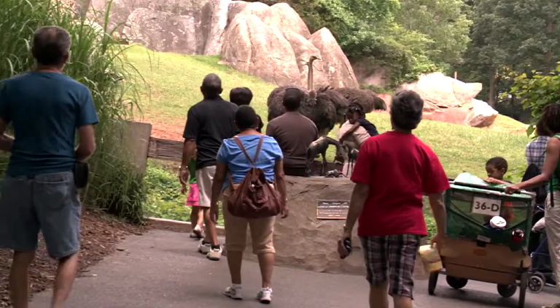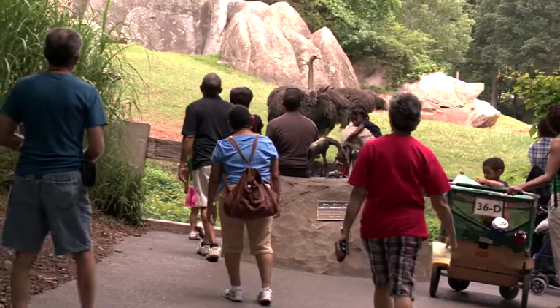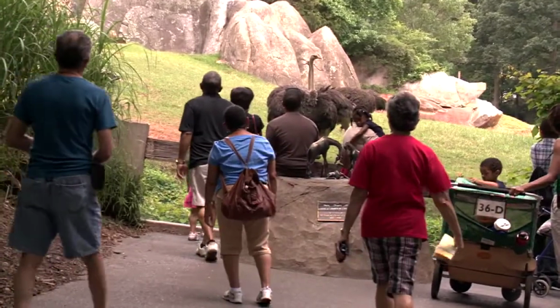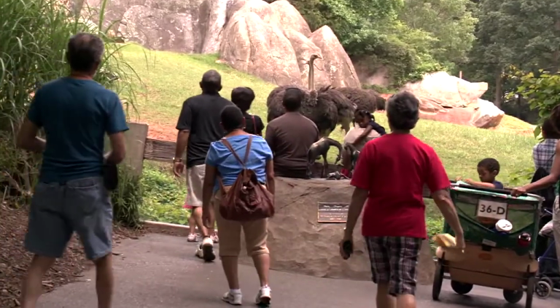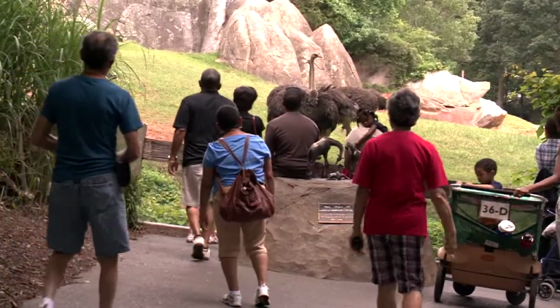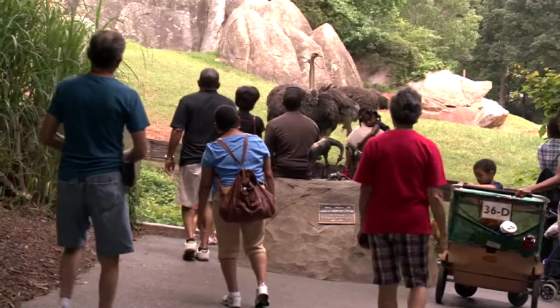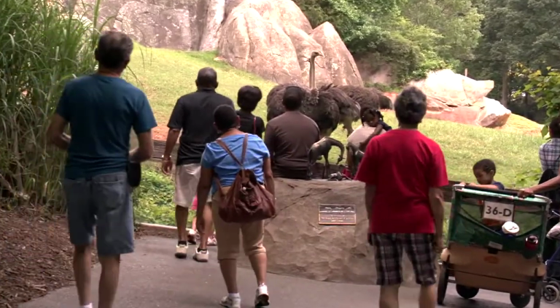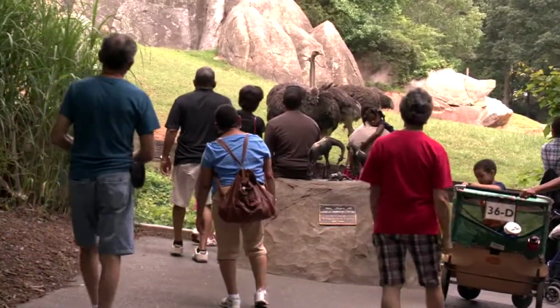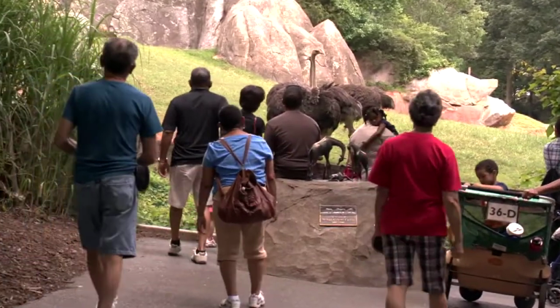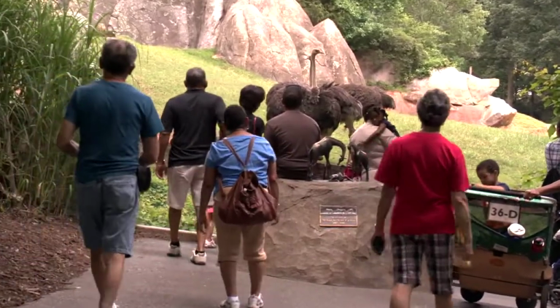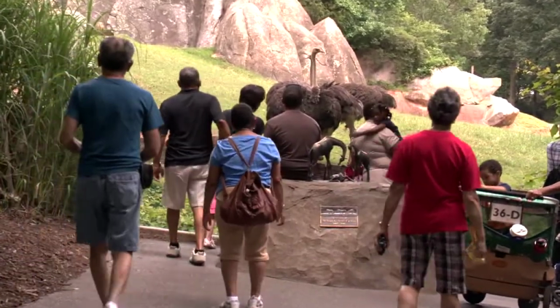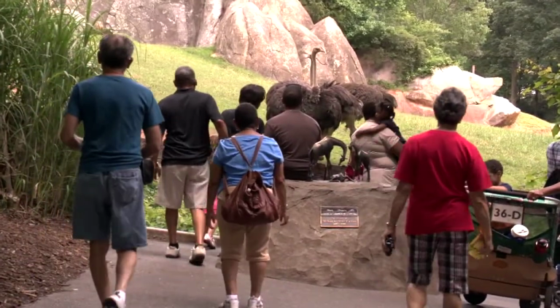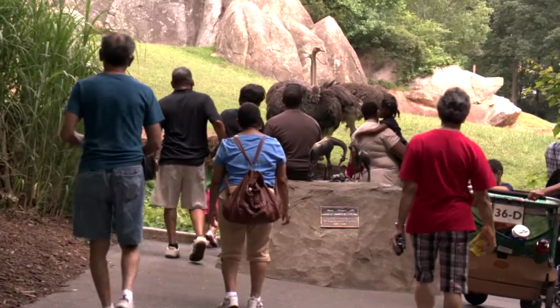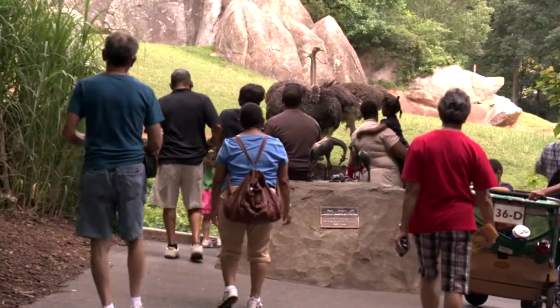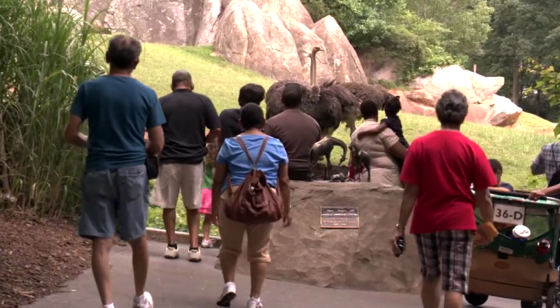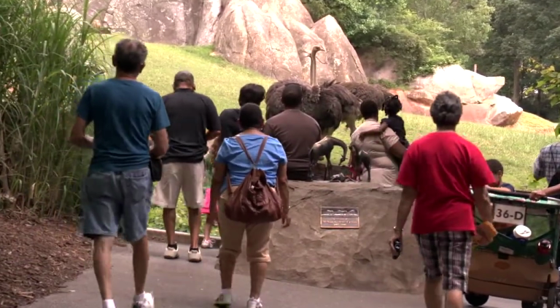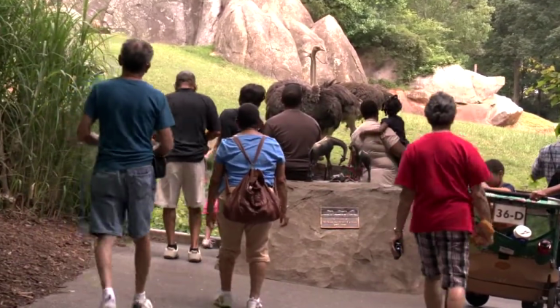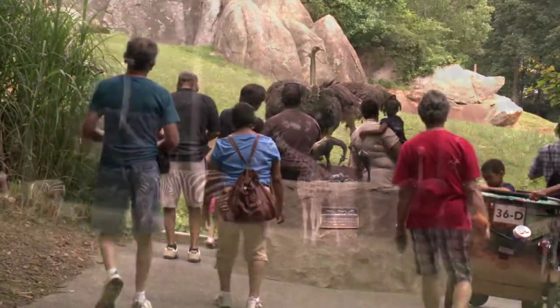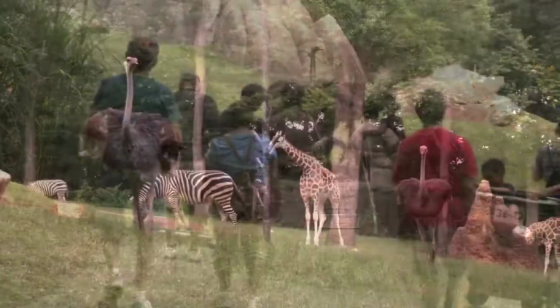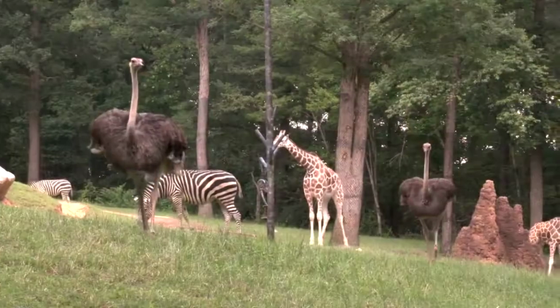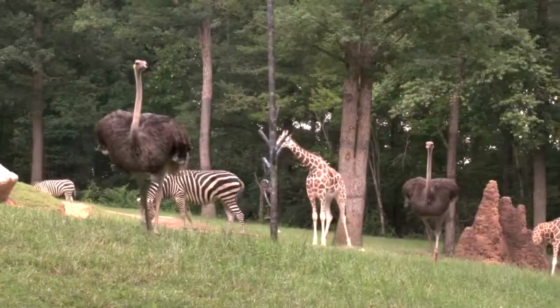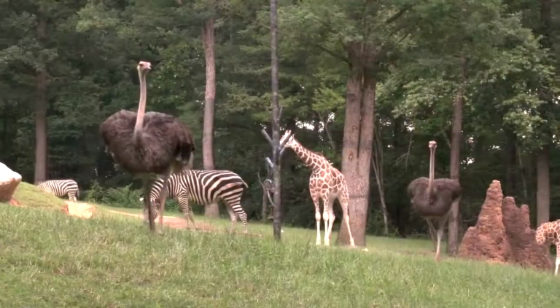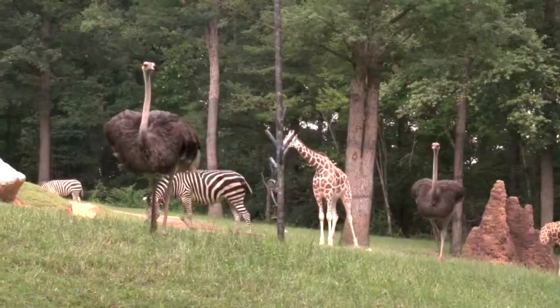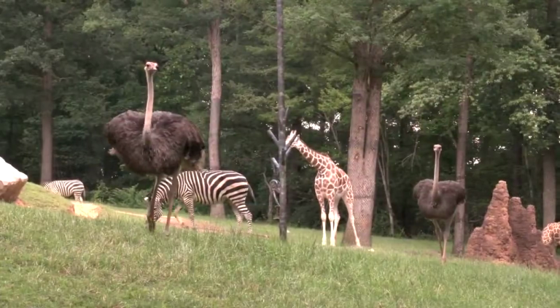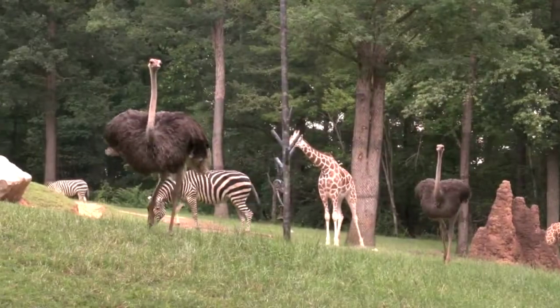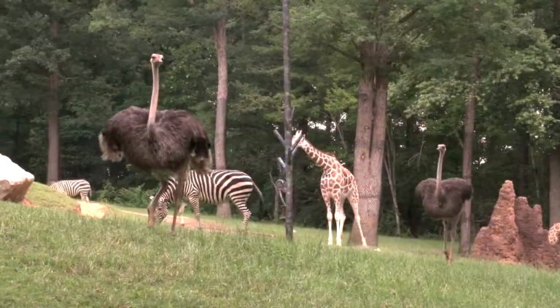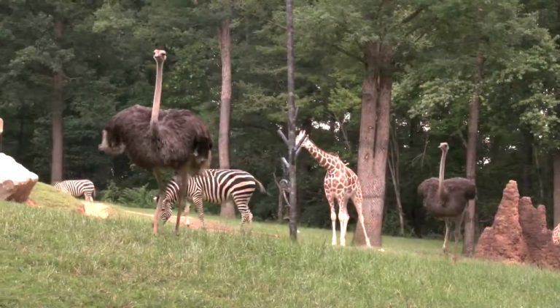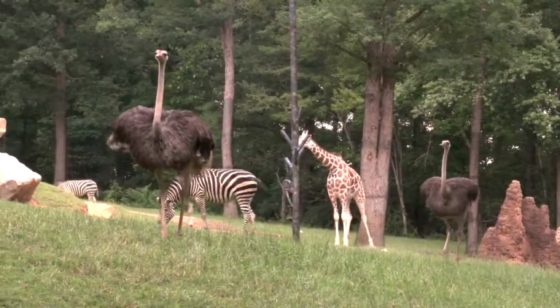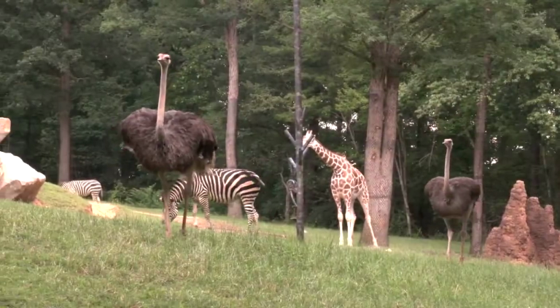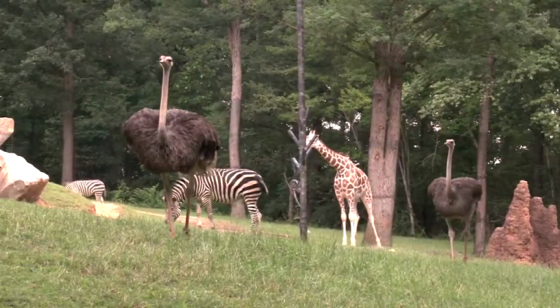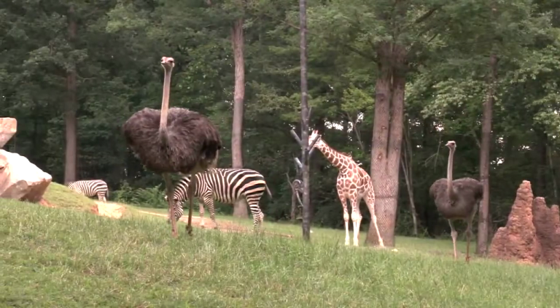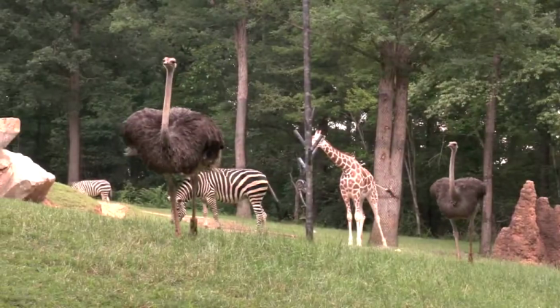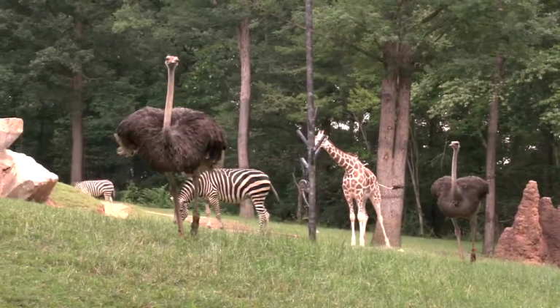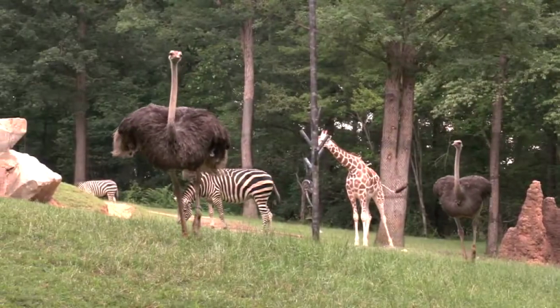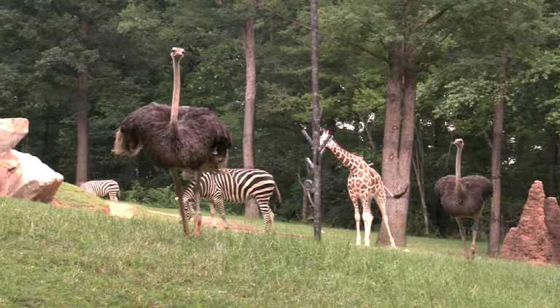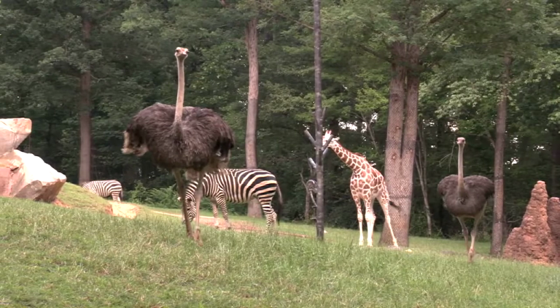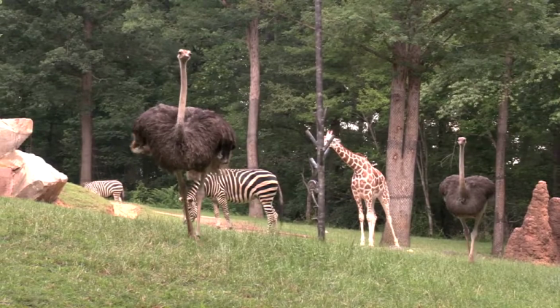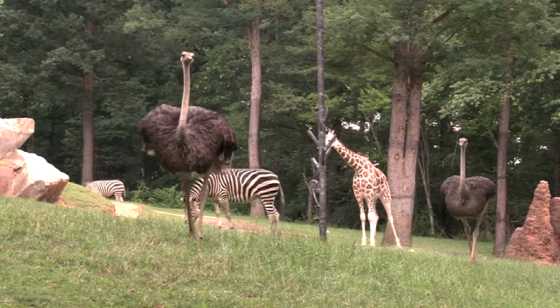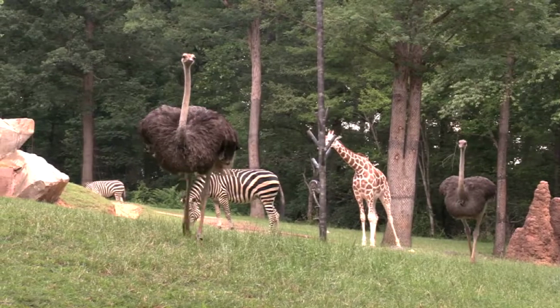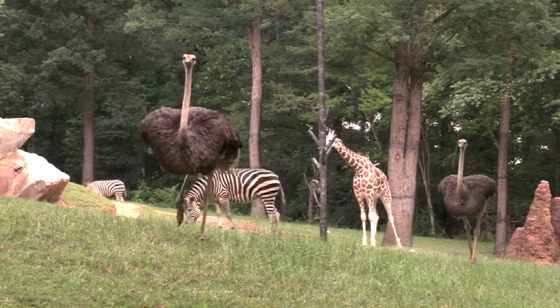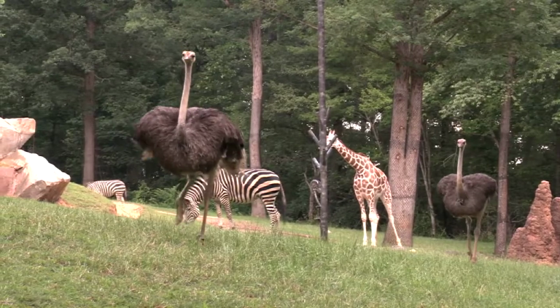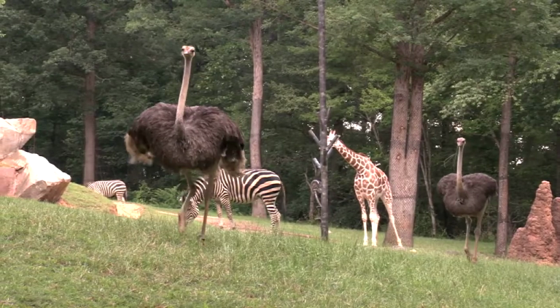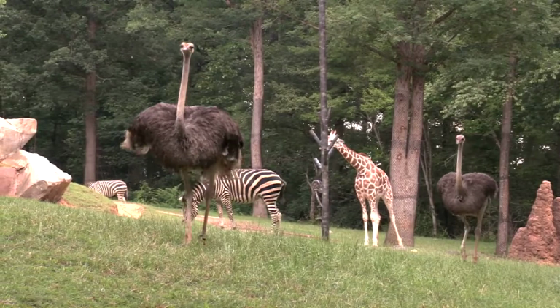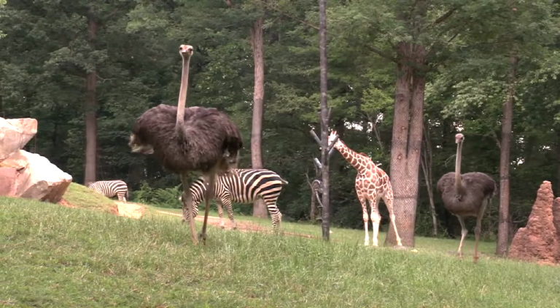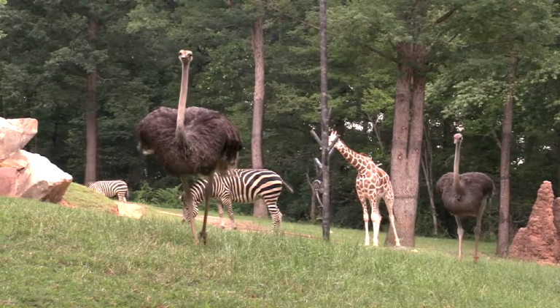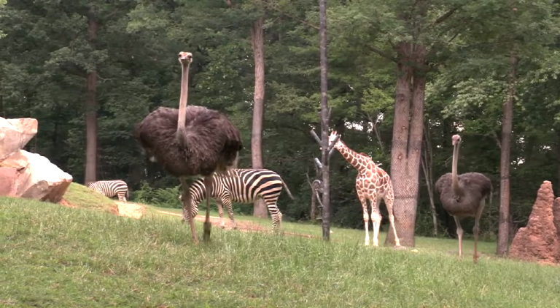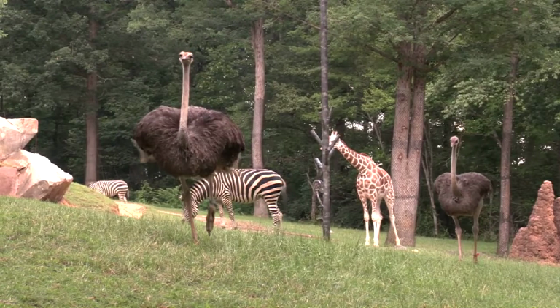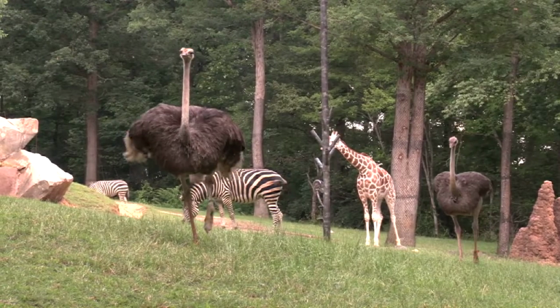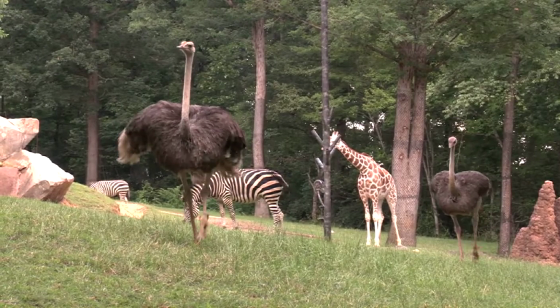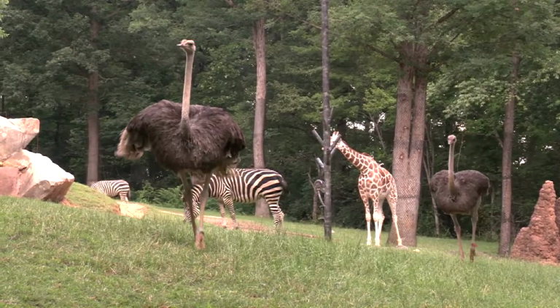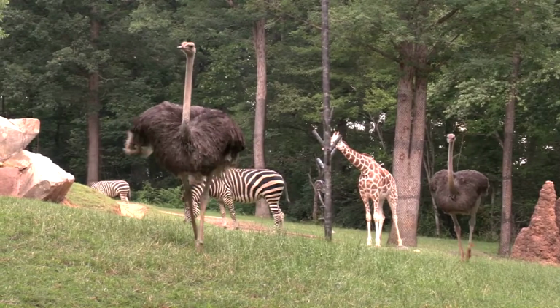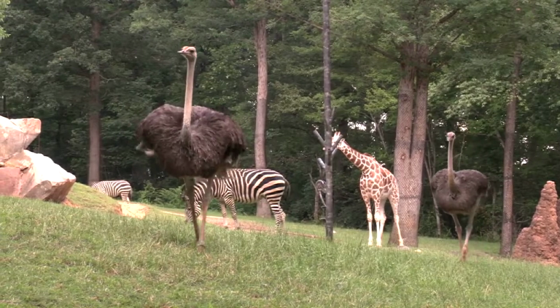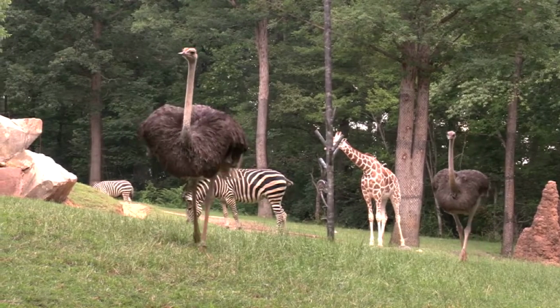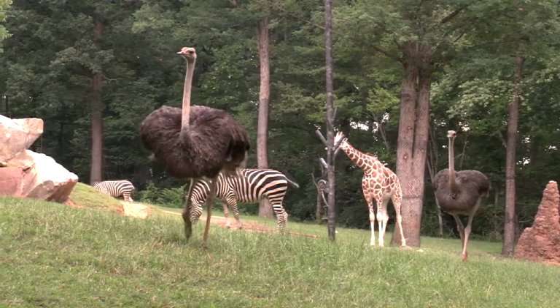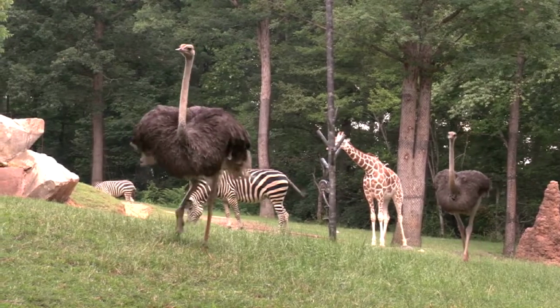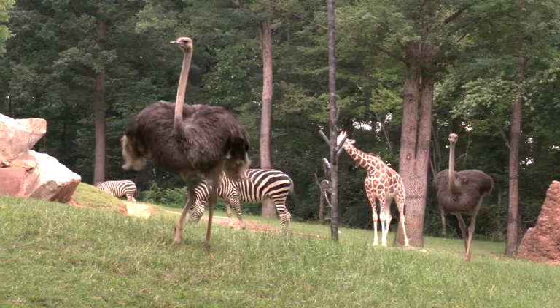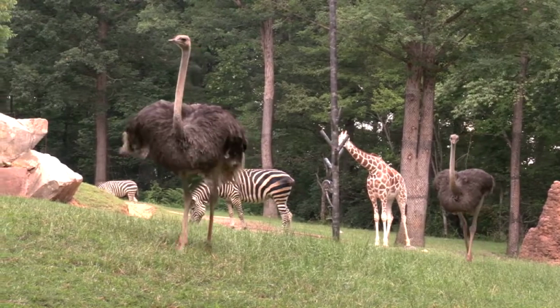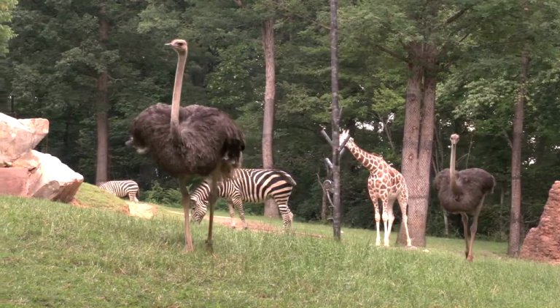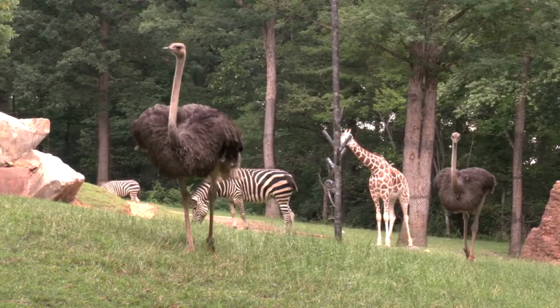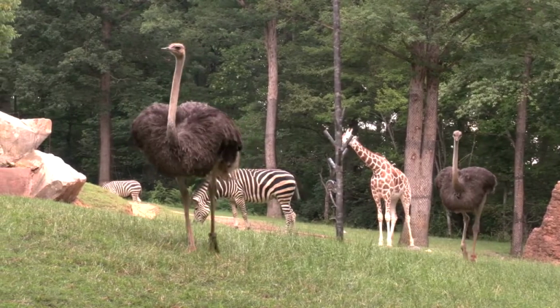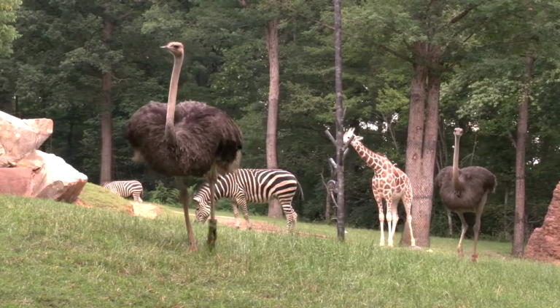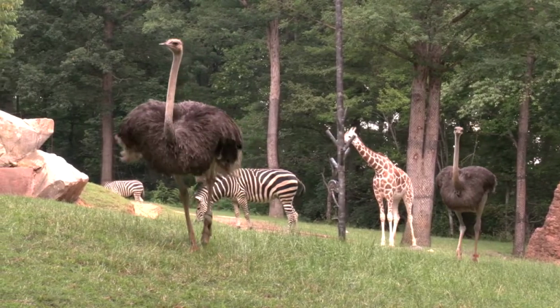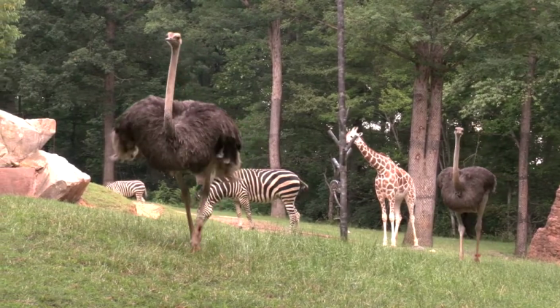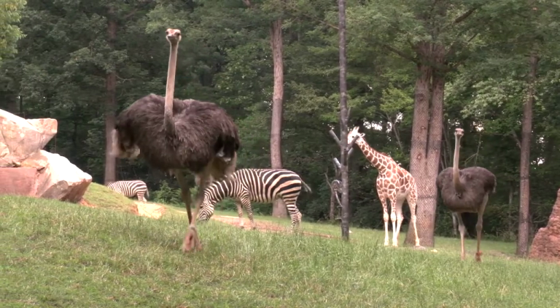Ostriches are a pretty popular animal at the zoo because they're very interesting to look at. Visitors really enjoy coming to the ostrich exhibit because they're in a mixed species exhibit with giraffe and zebra.